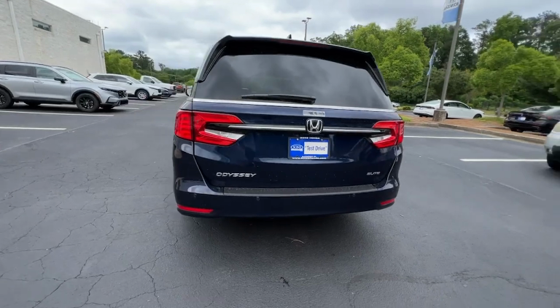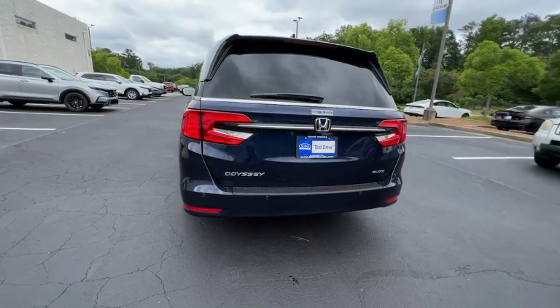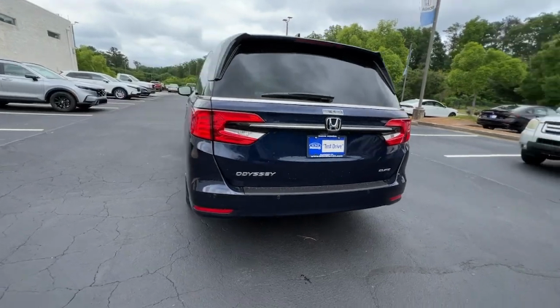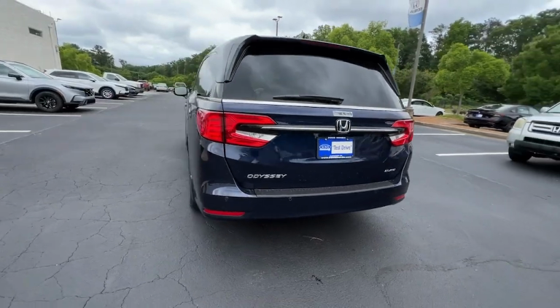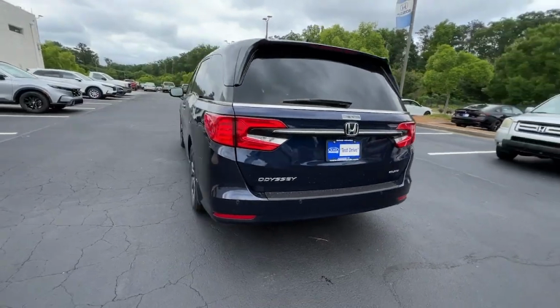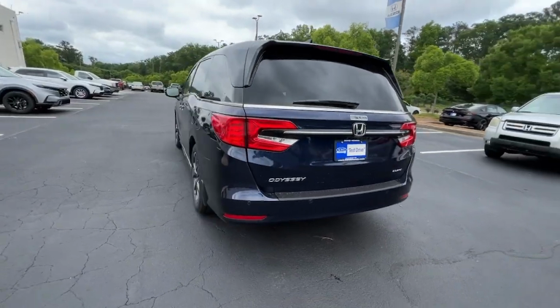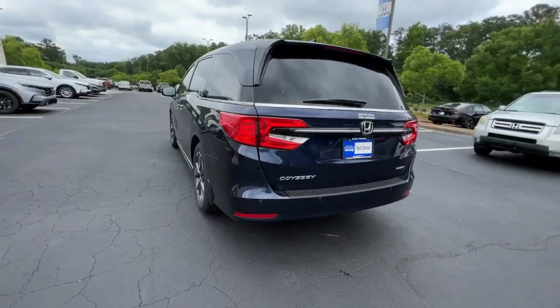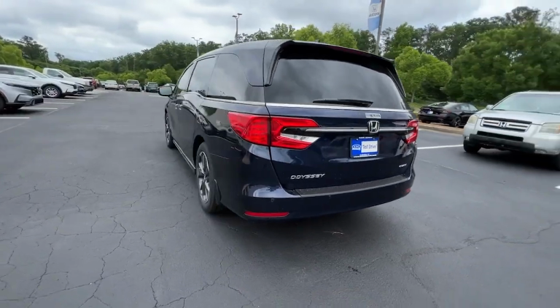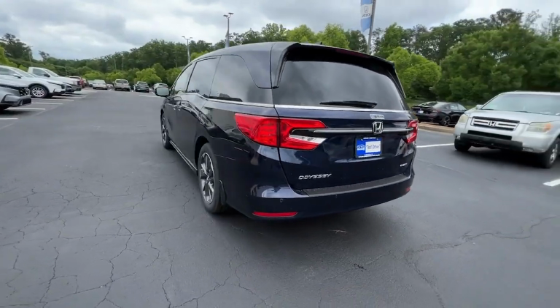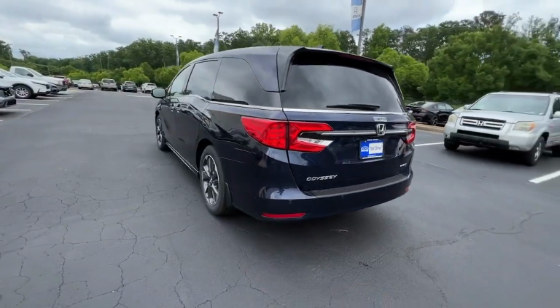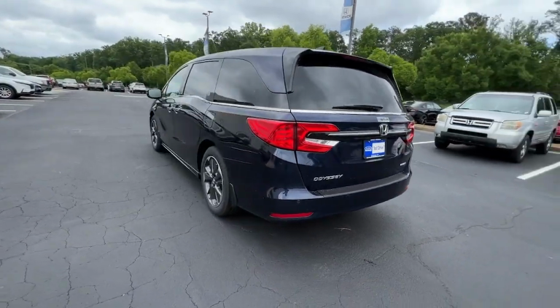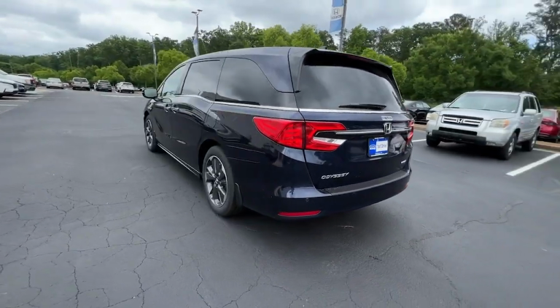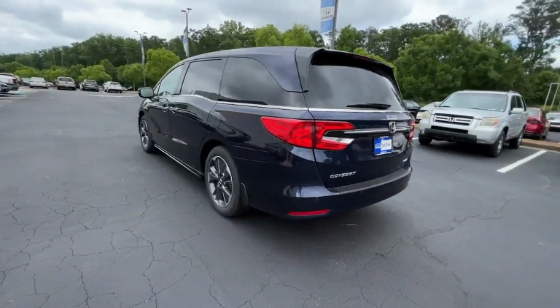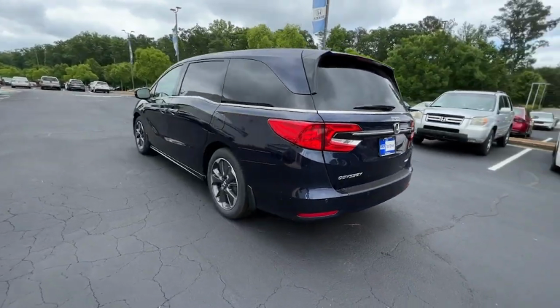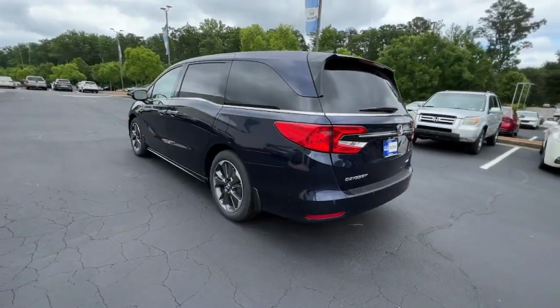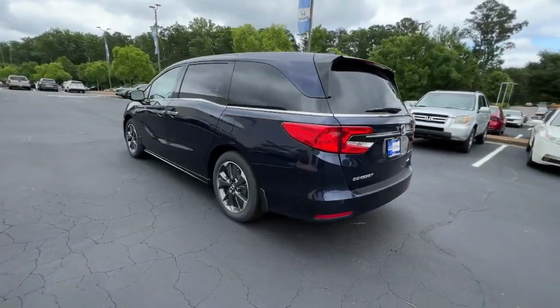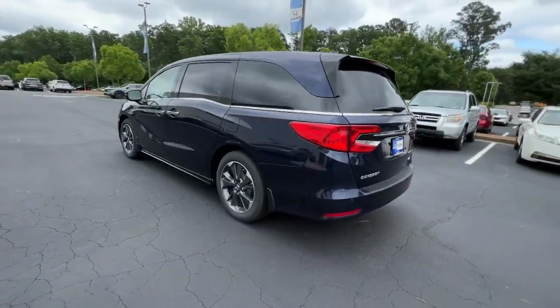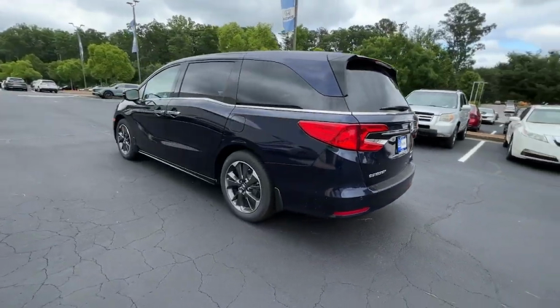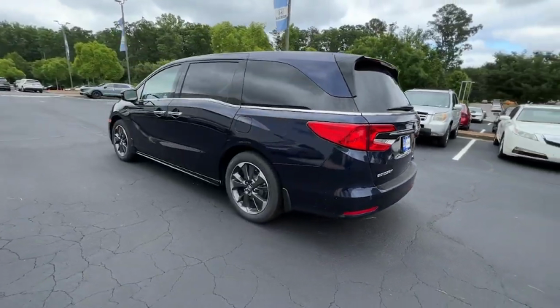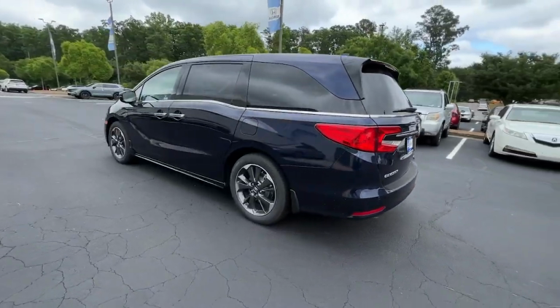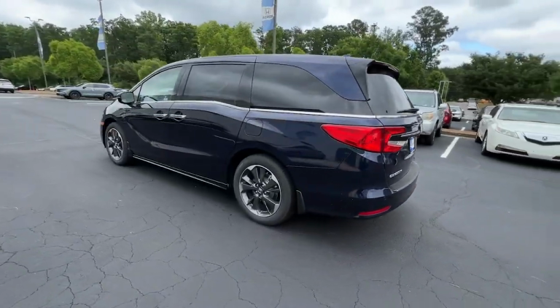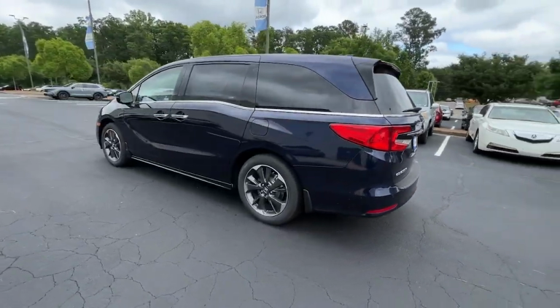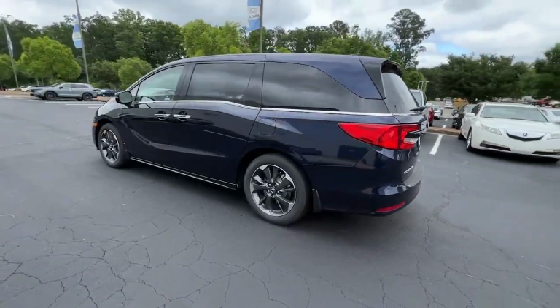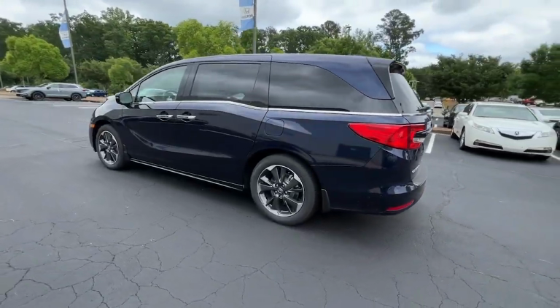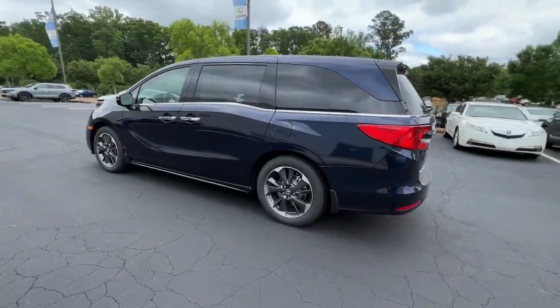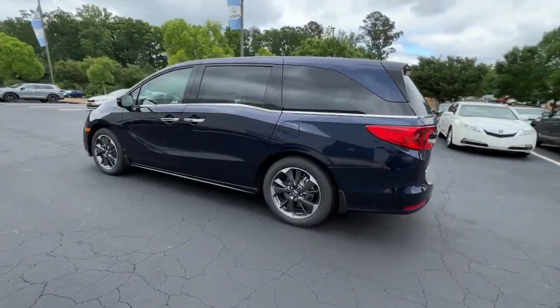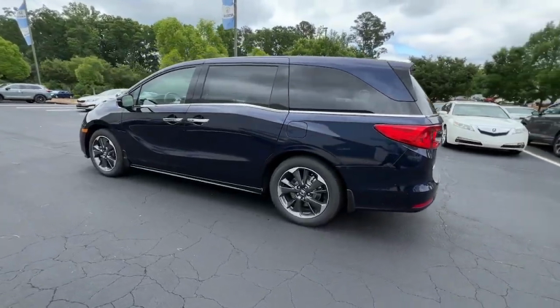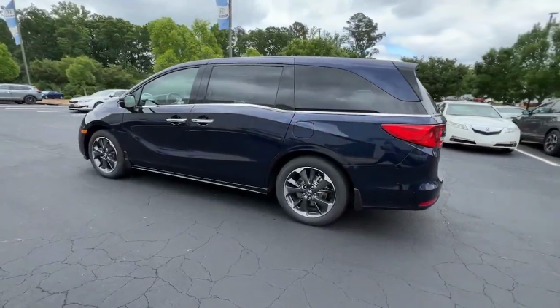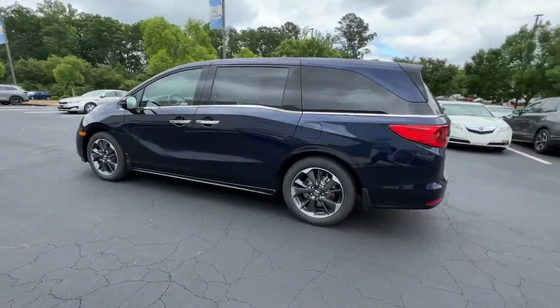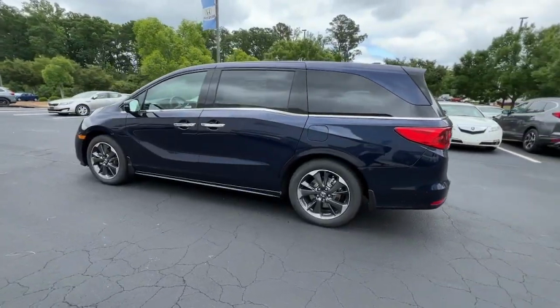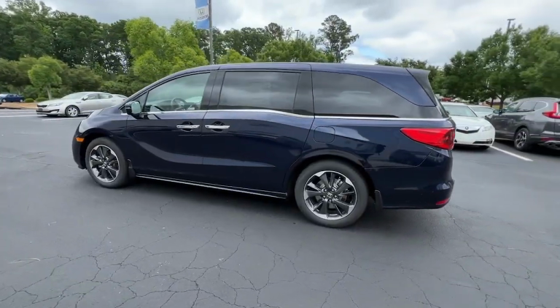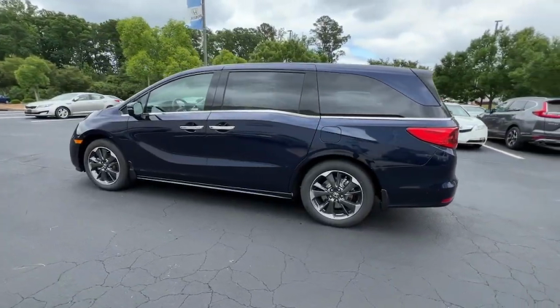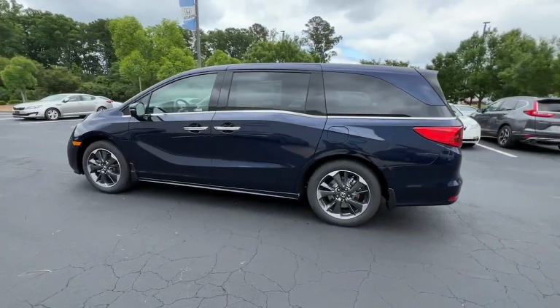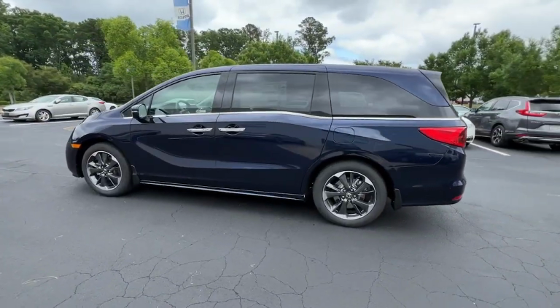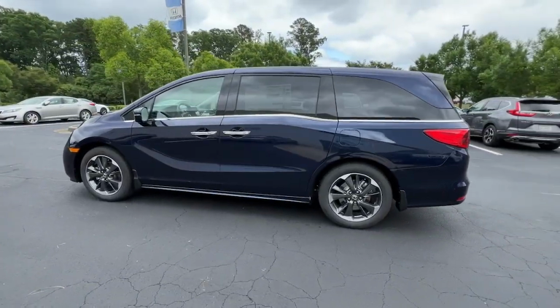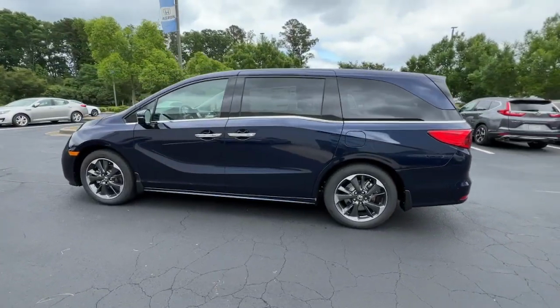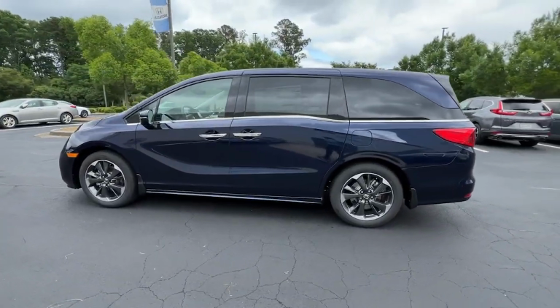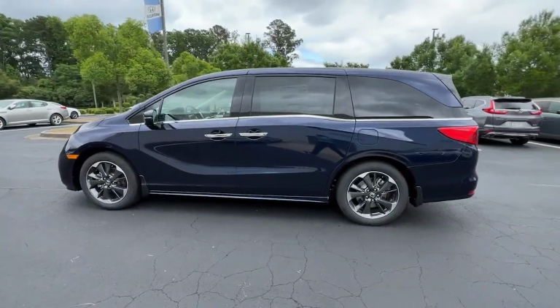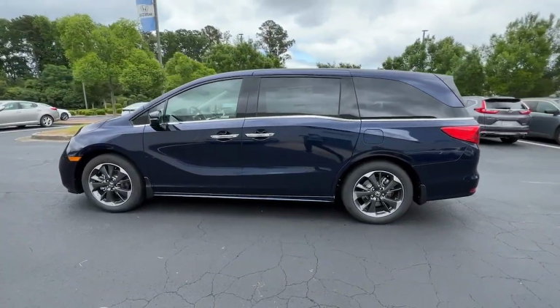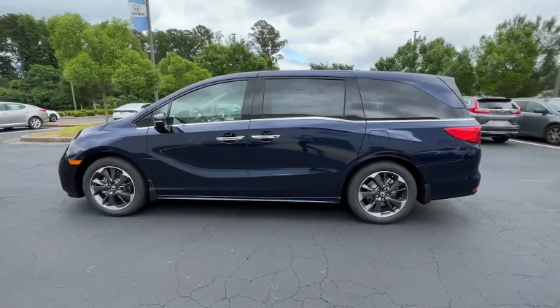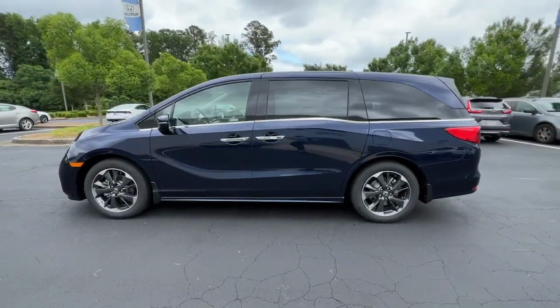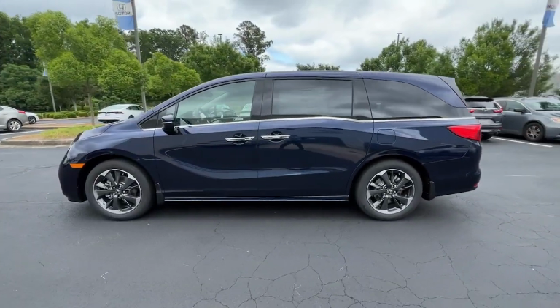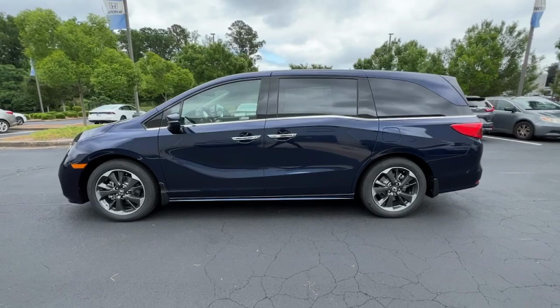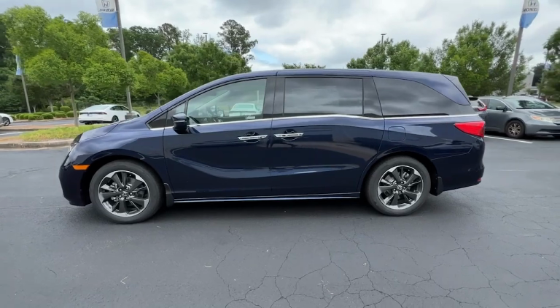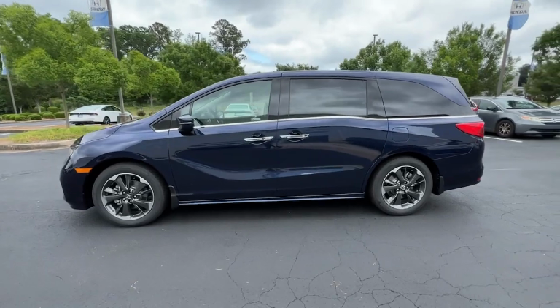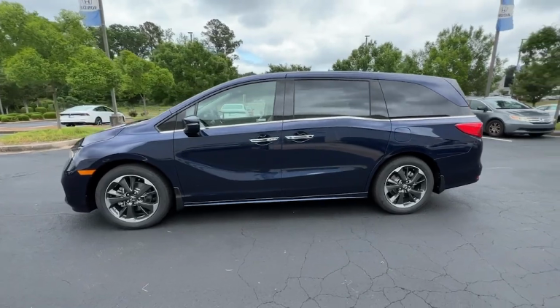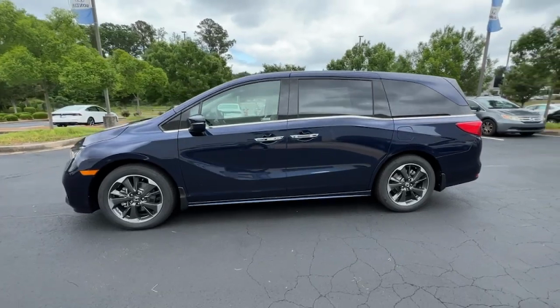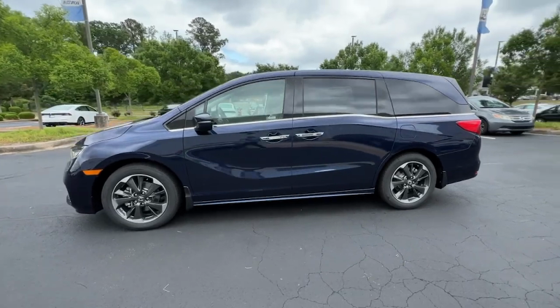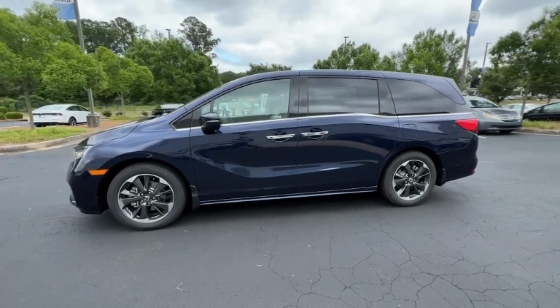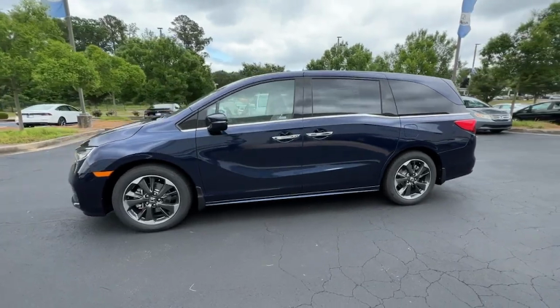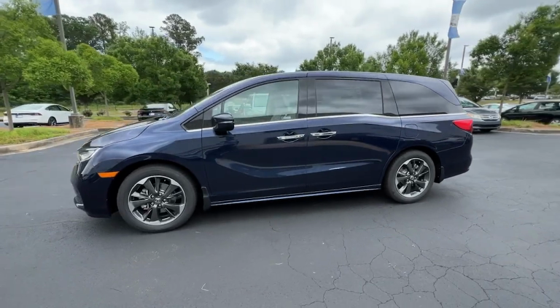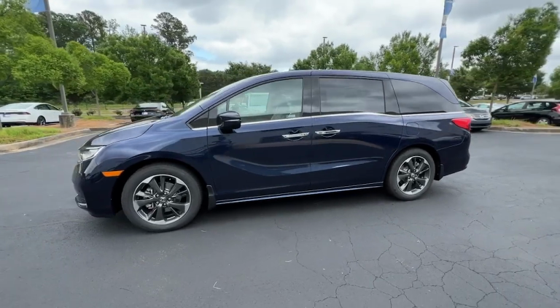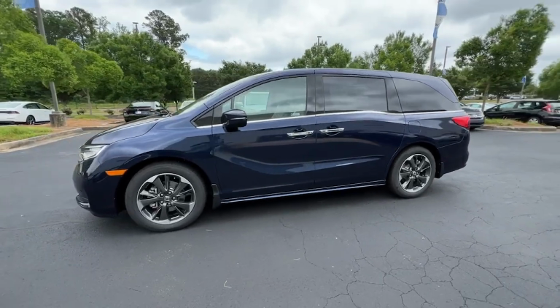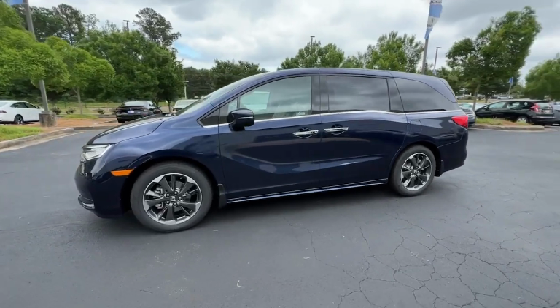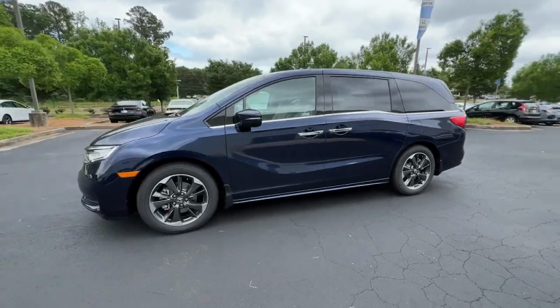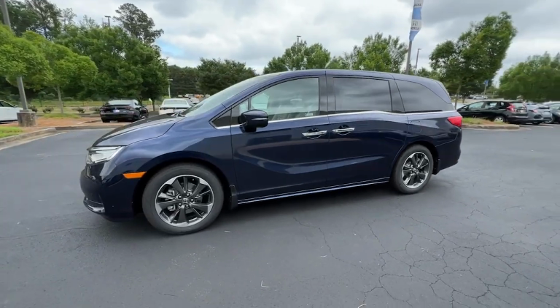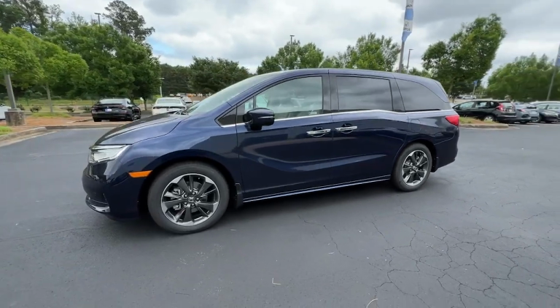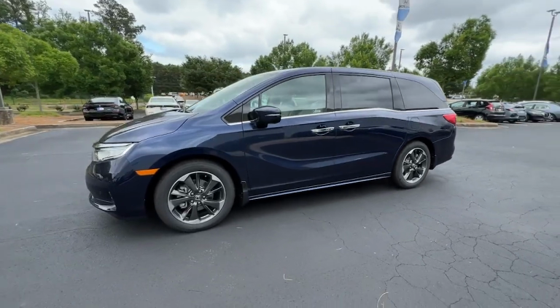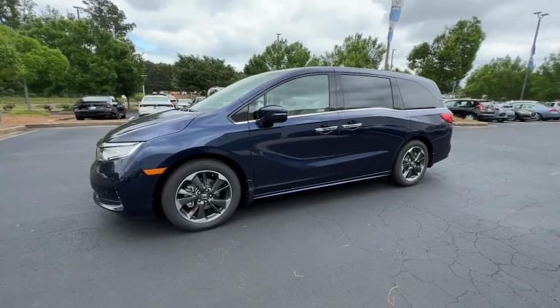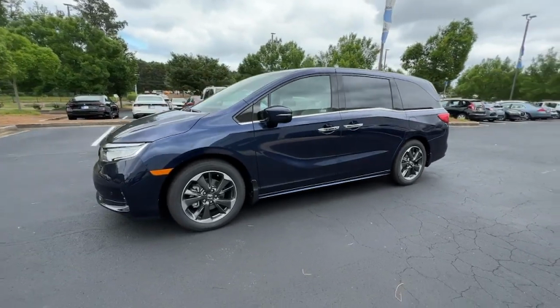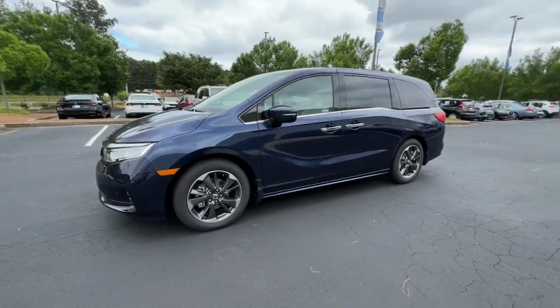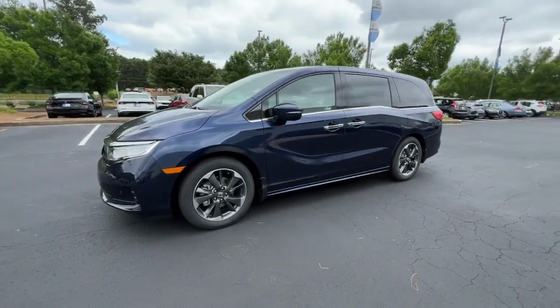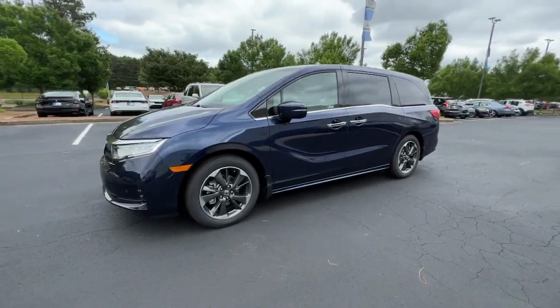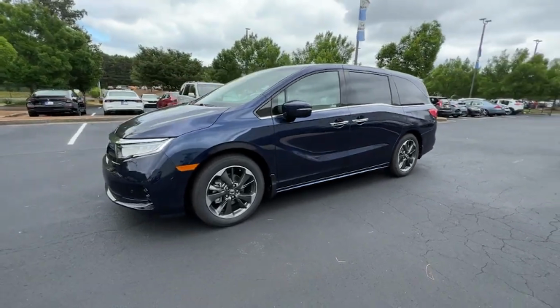Strong acceleration and nimble handling make it the ideal family vehicle. The following are some of this vehicle's highlighted options.